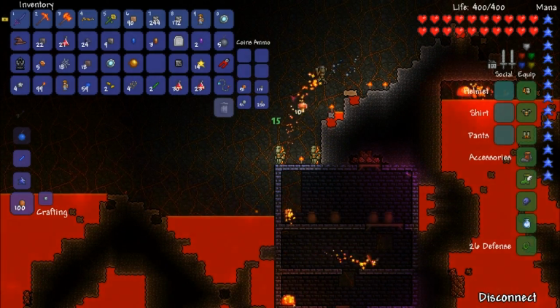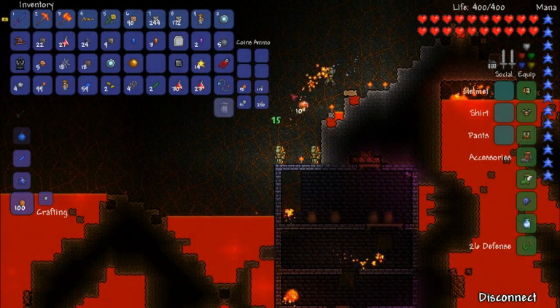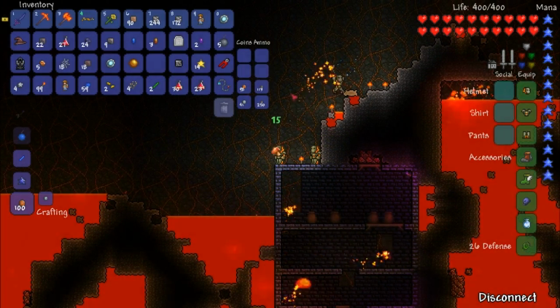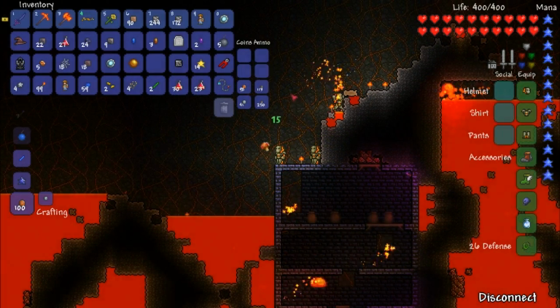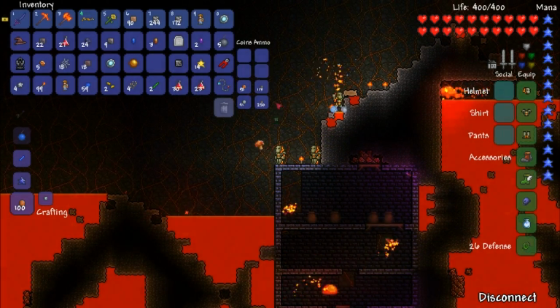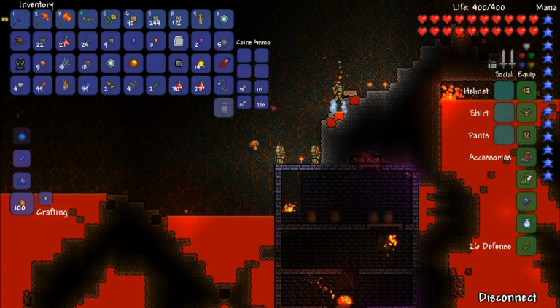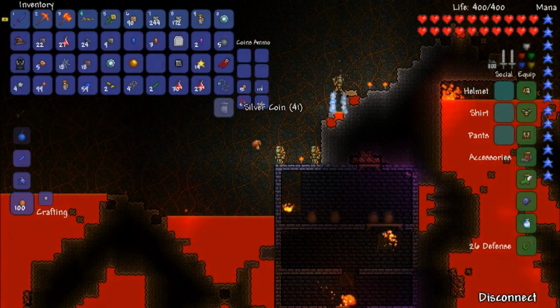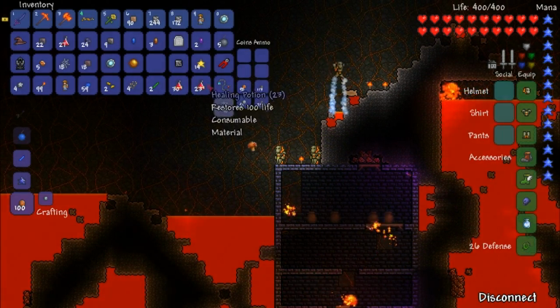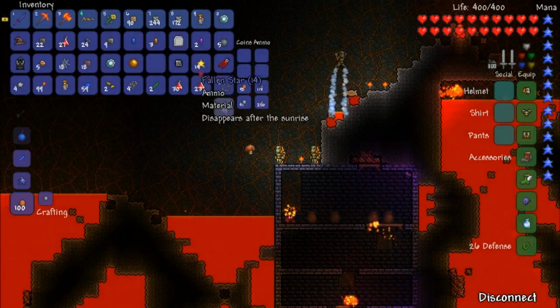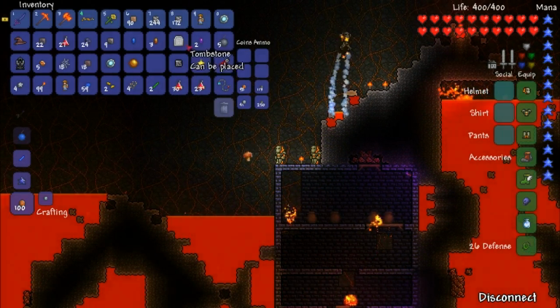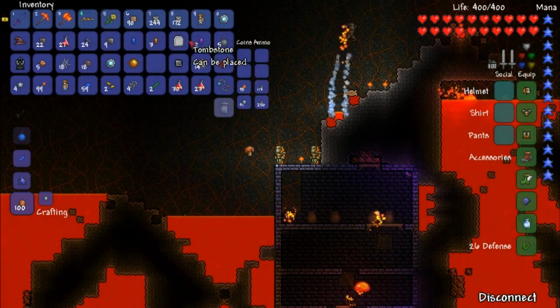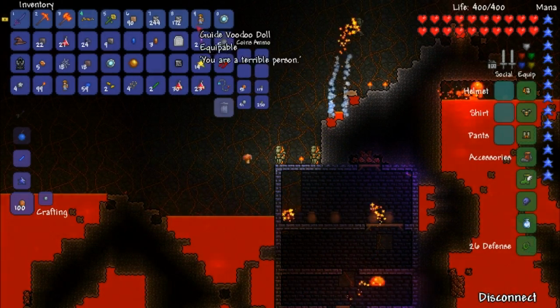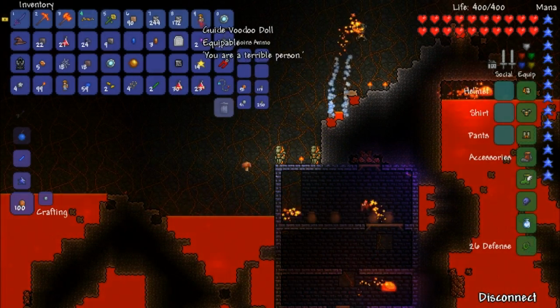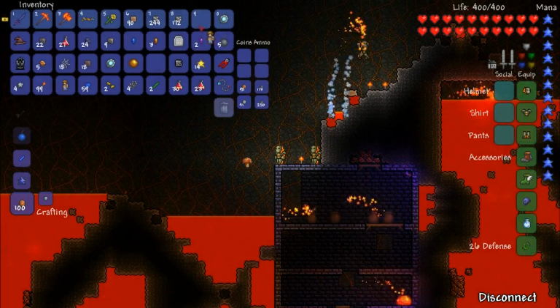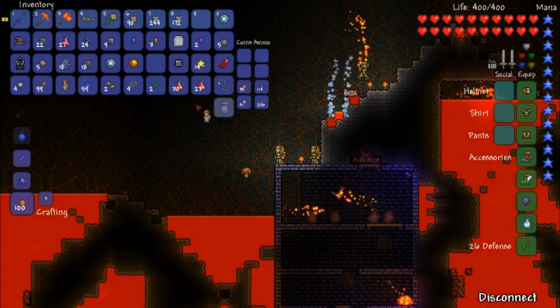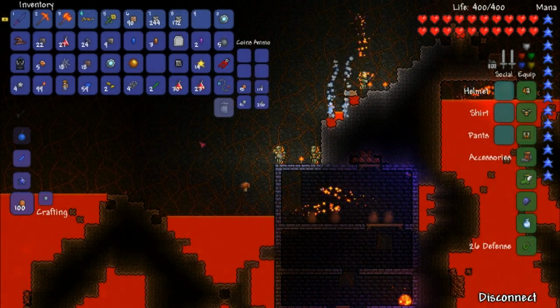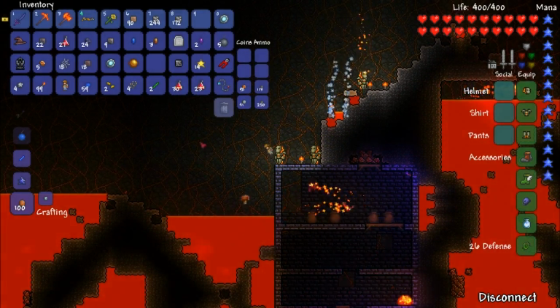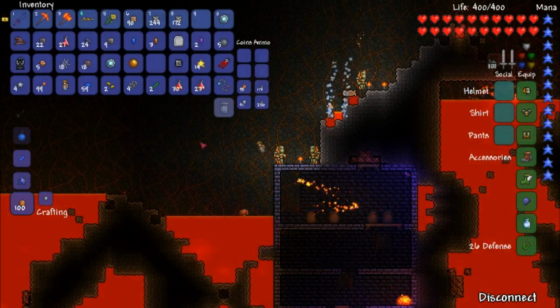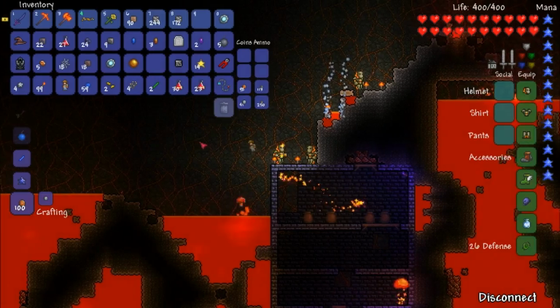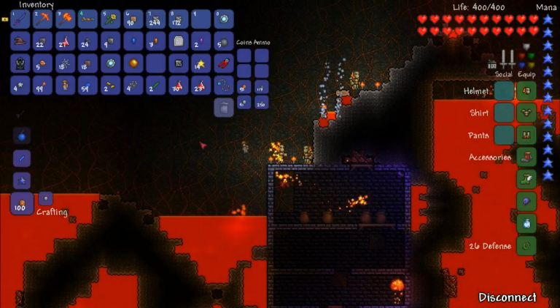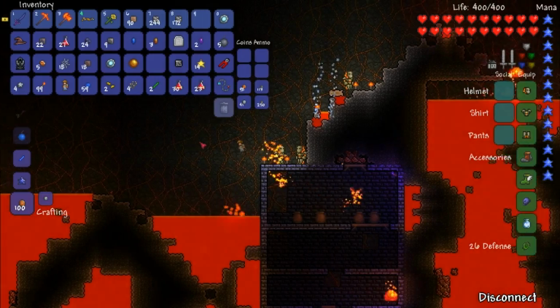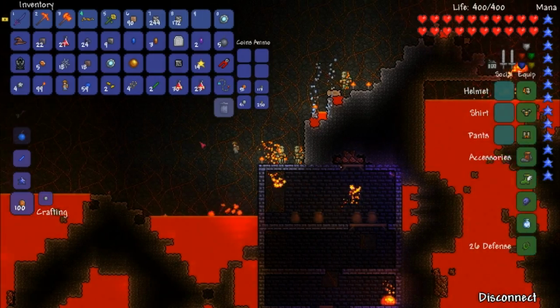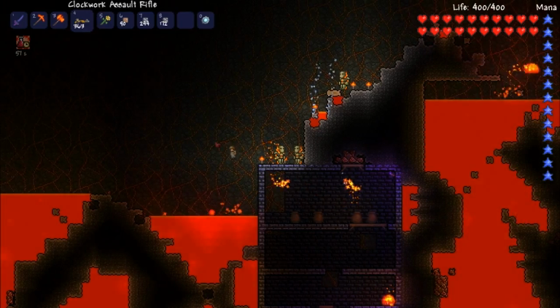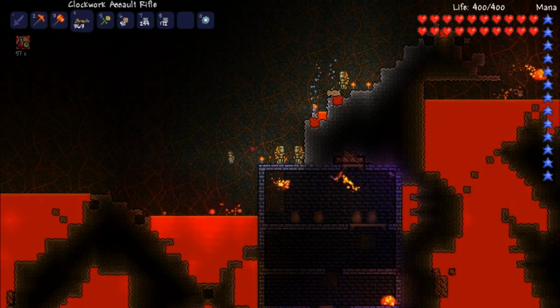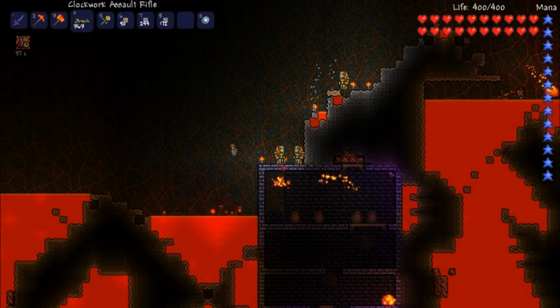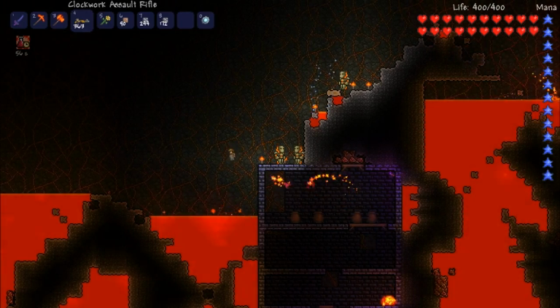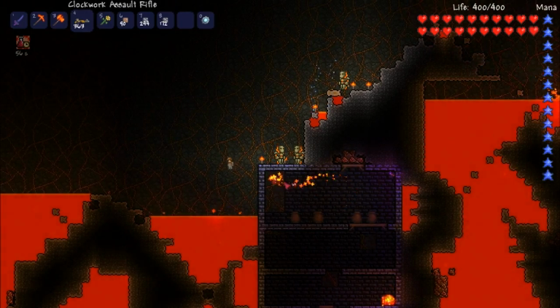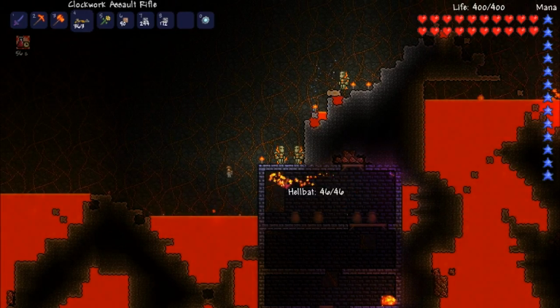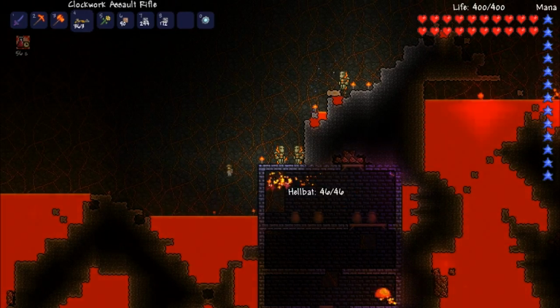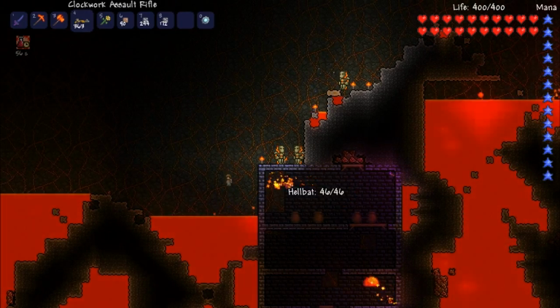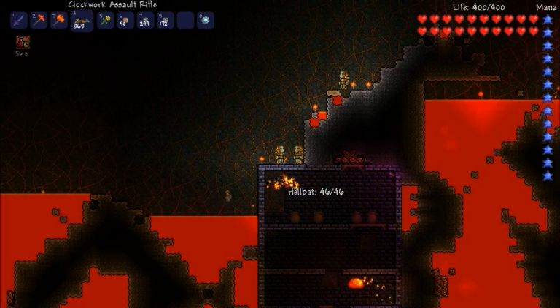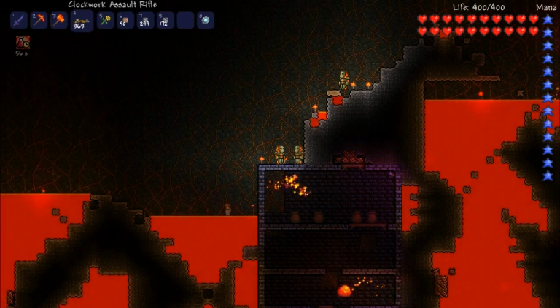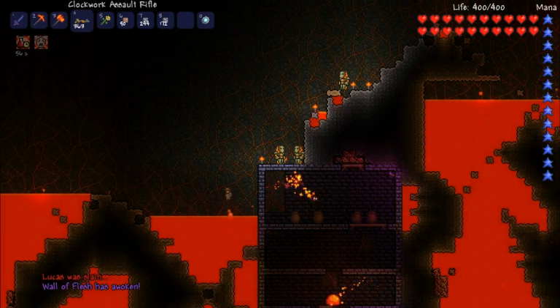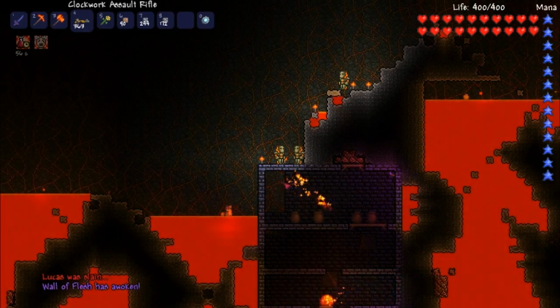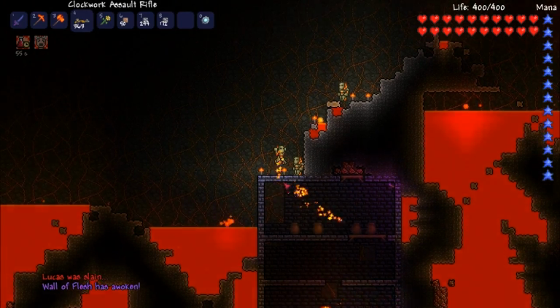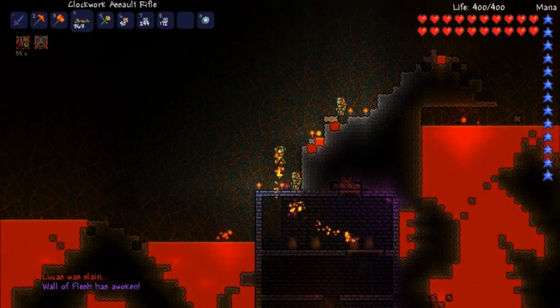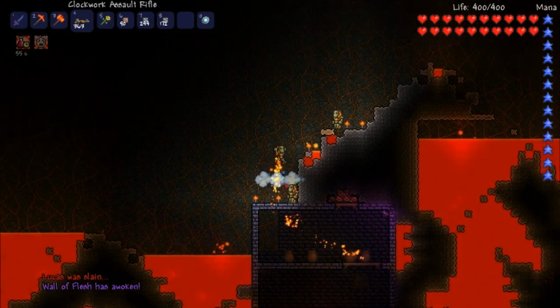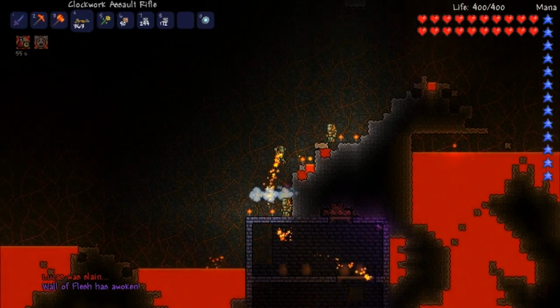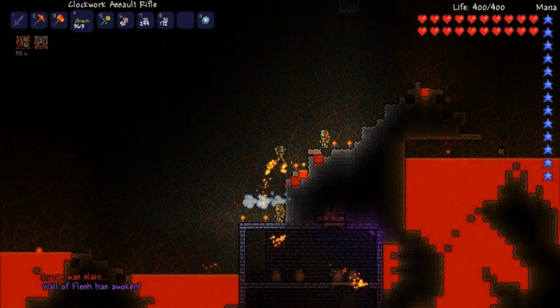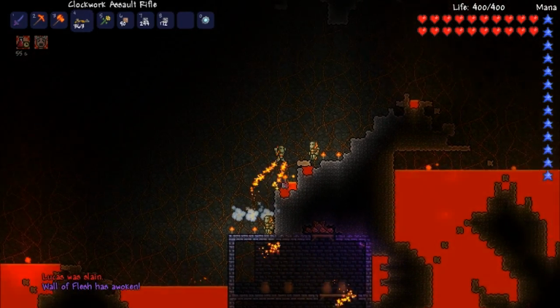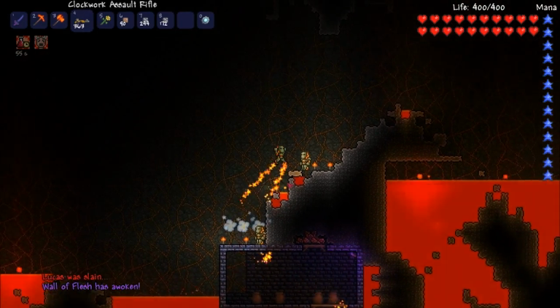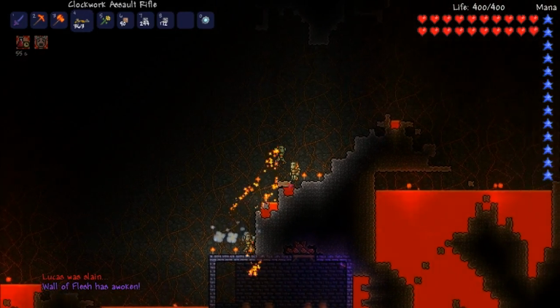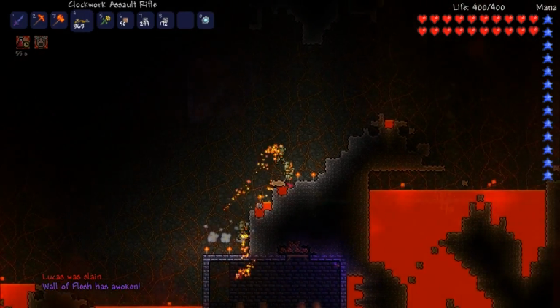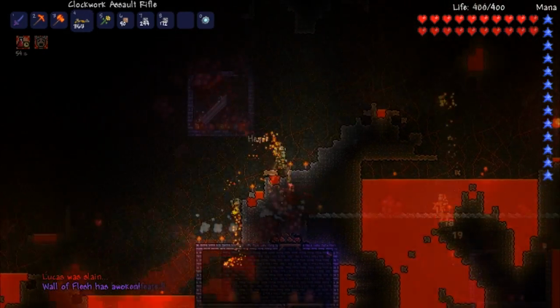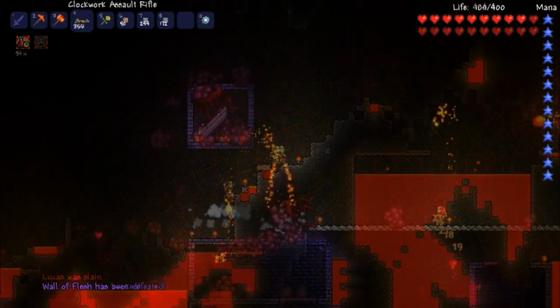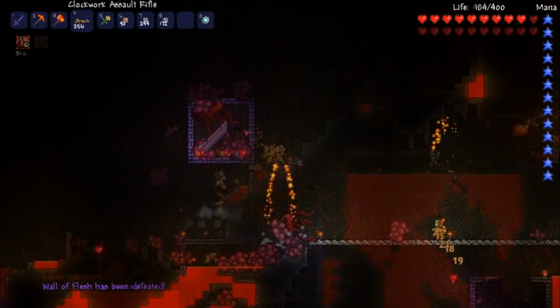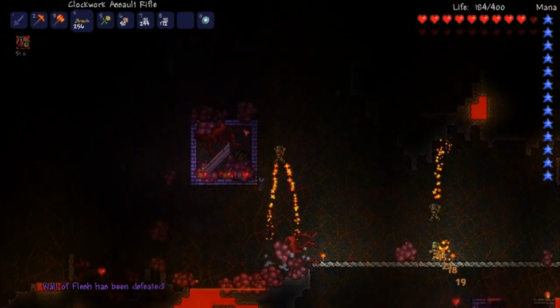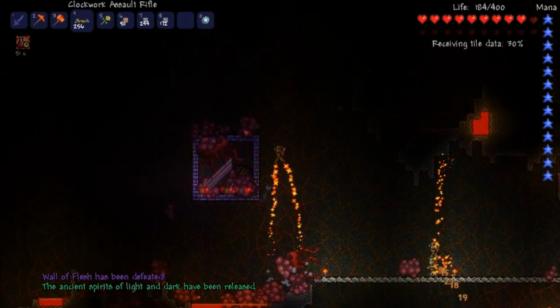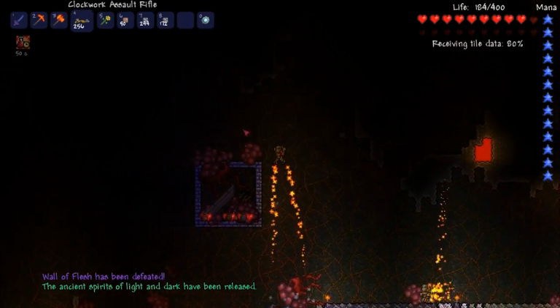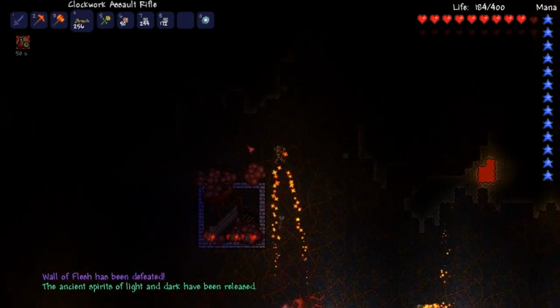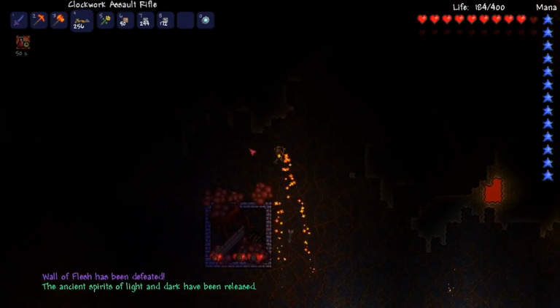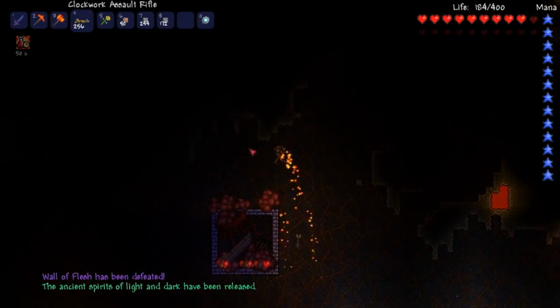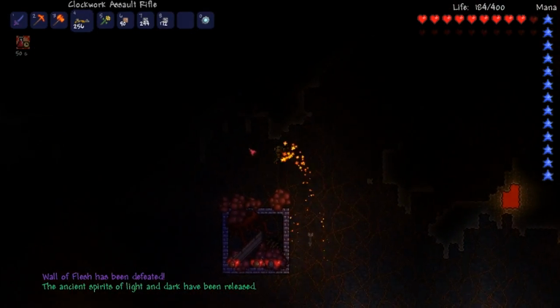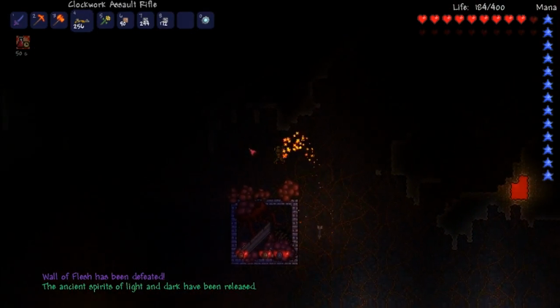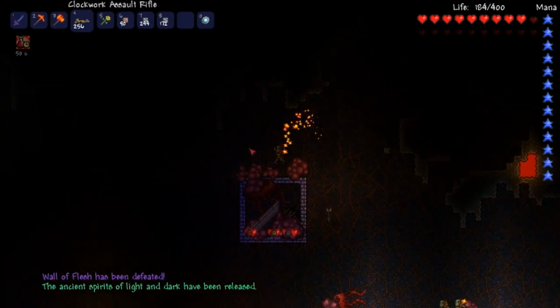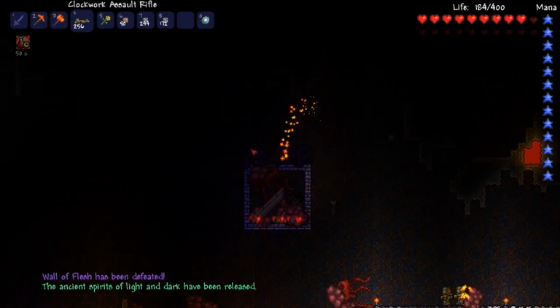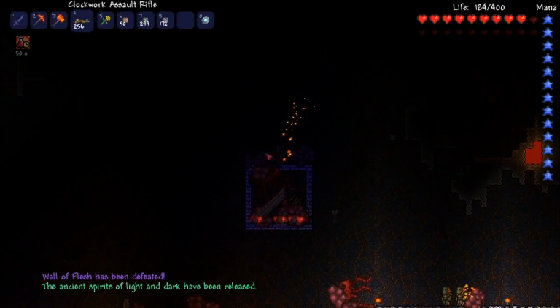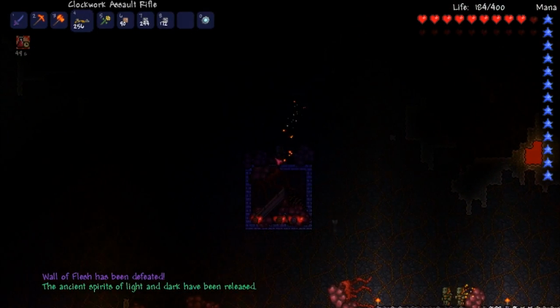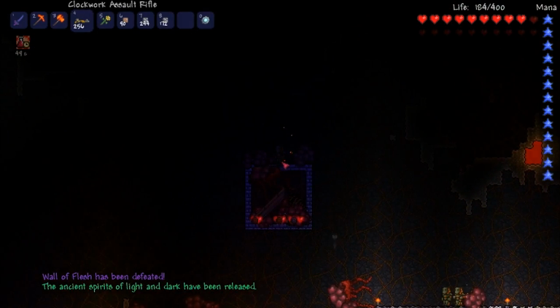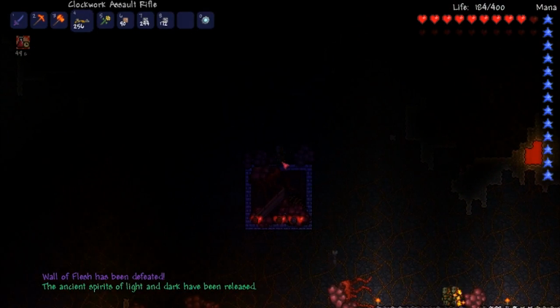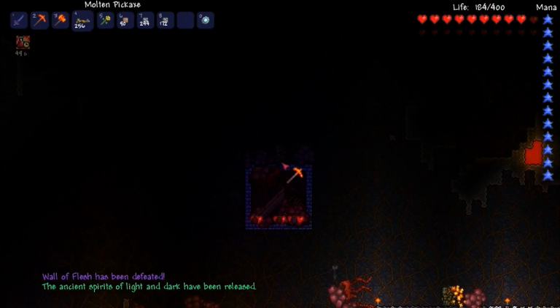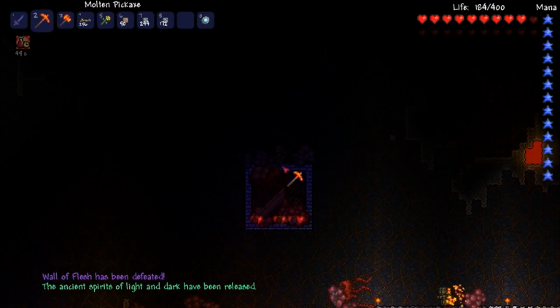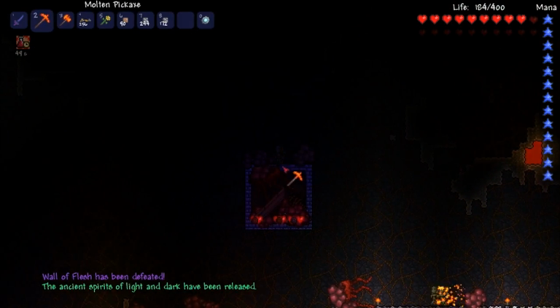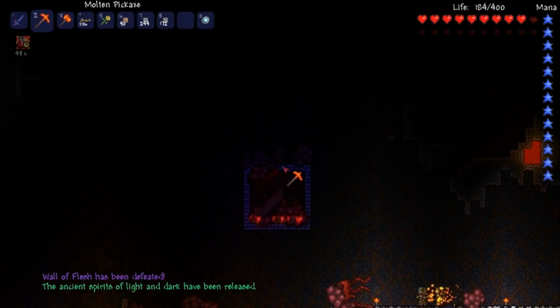Once you have this item, you must throw it into a deep patch of lava in the underworld. This will spawn a boss called the Wall of Flesh.